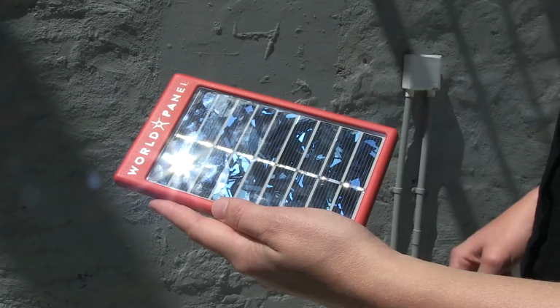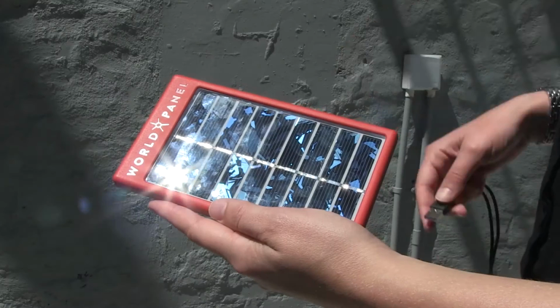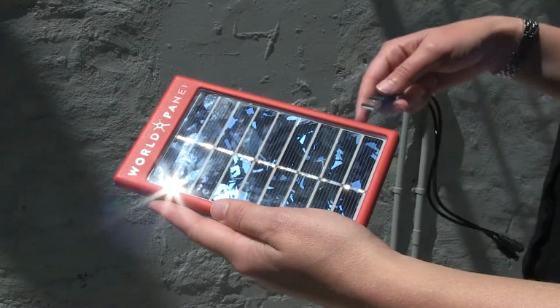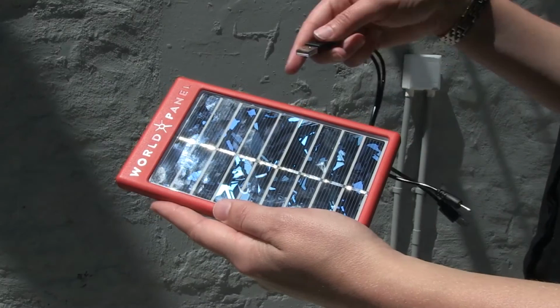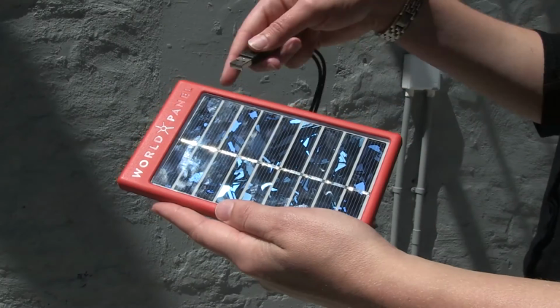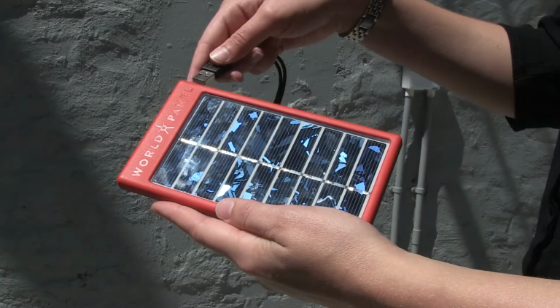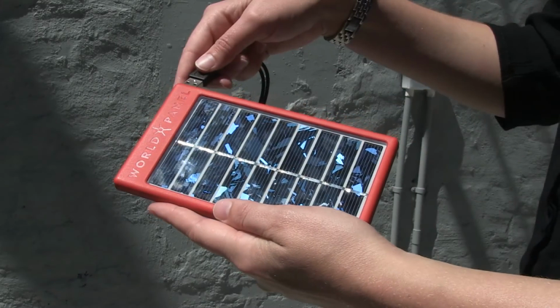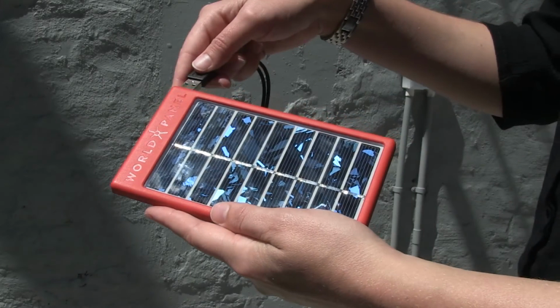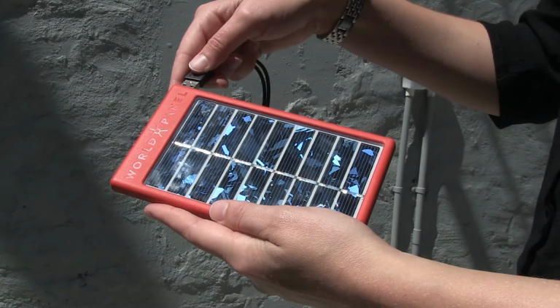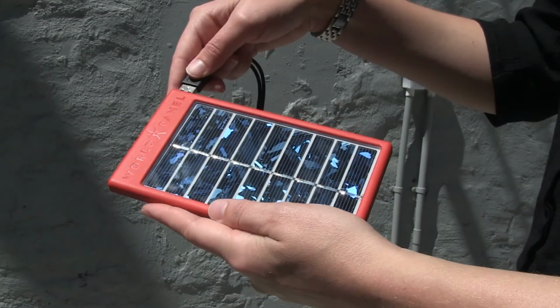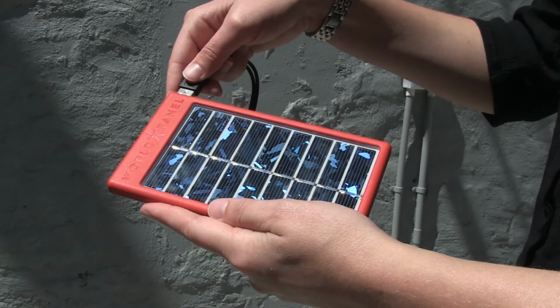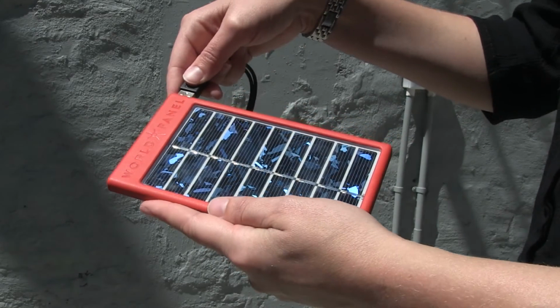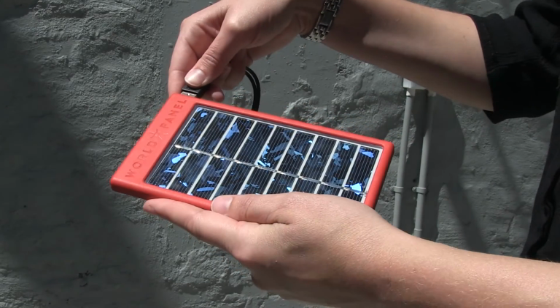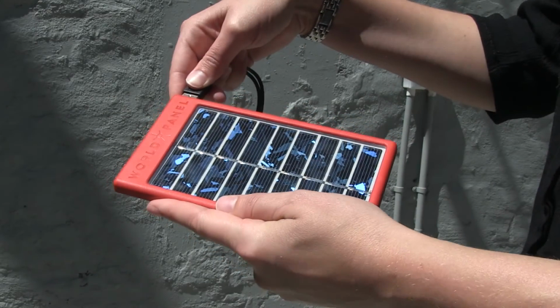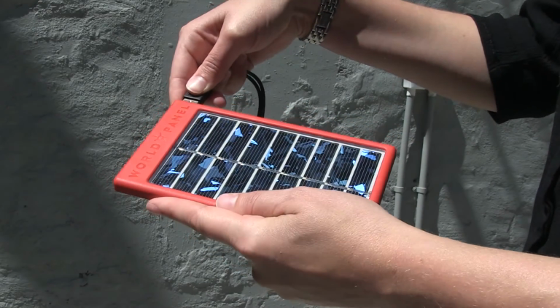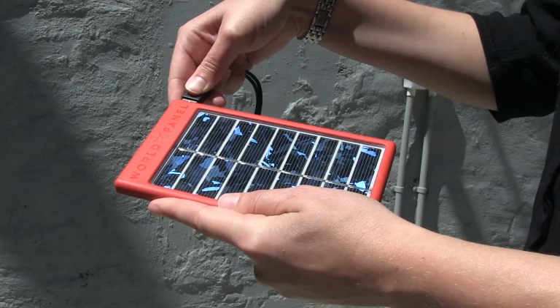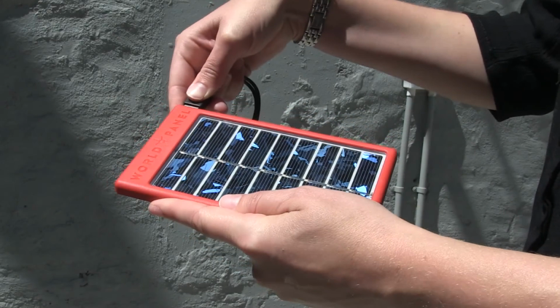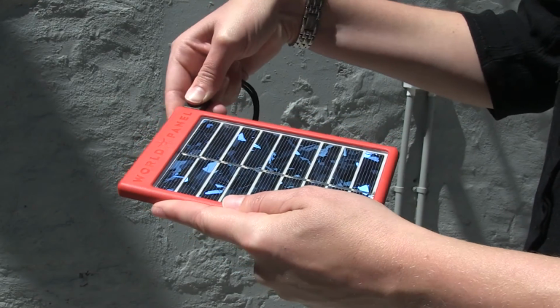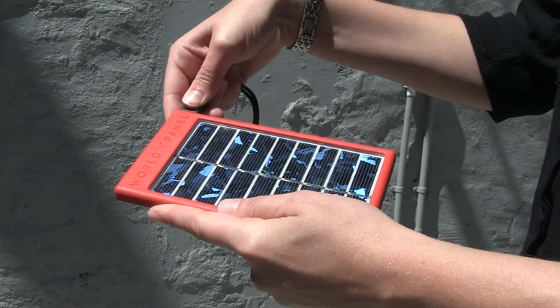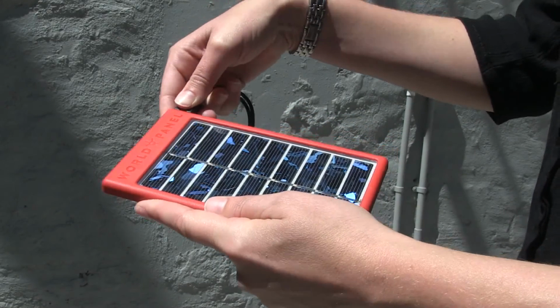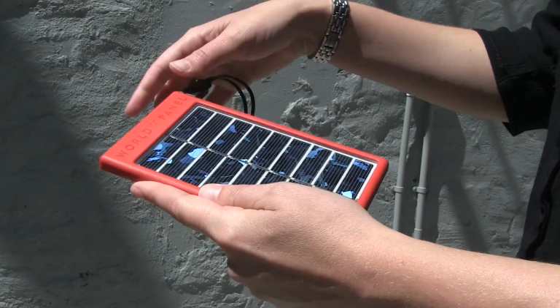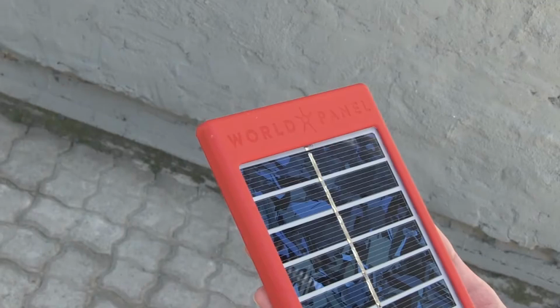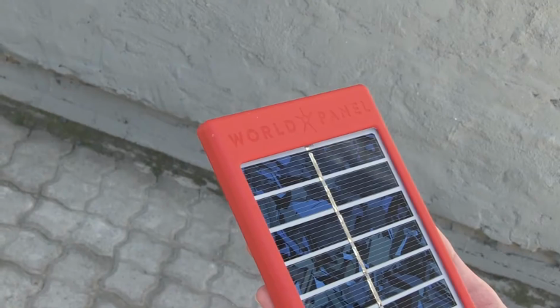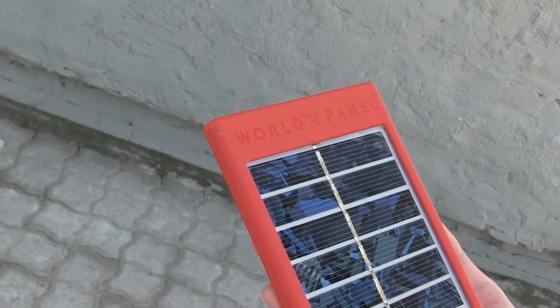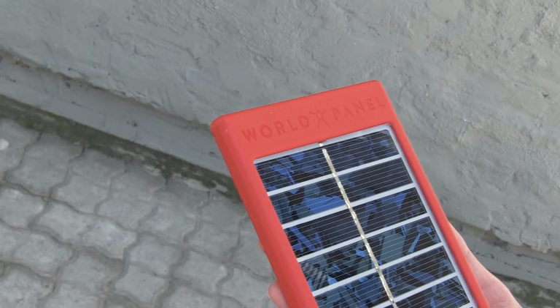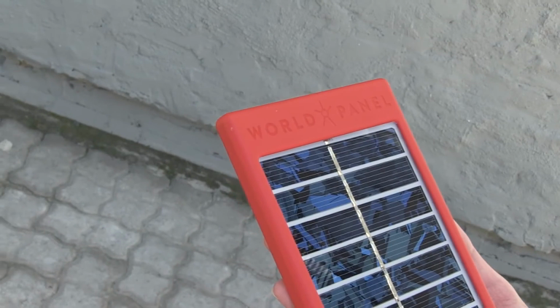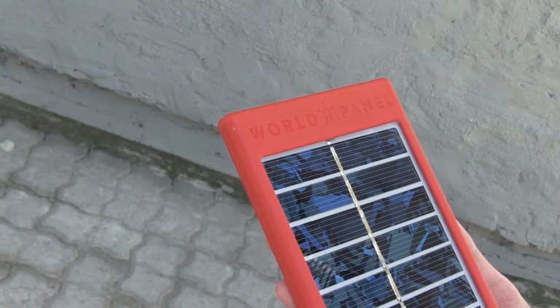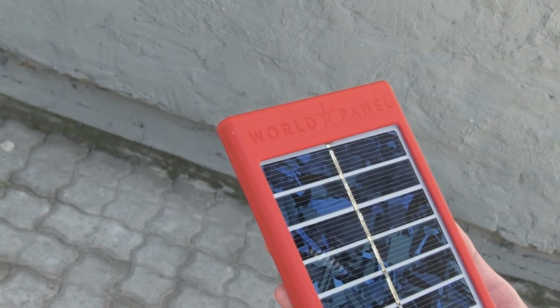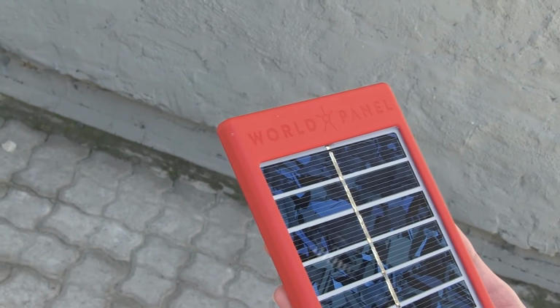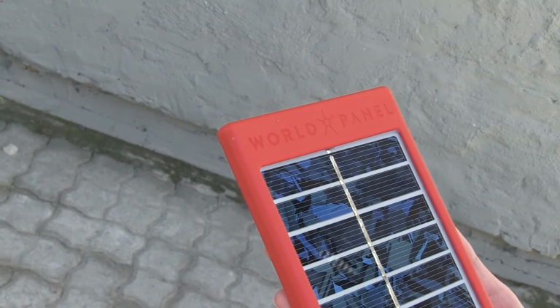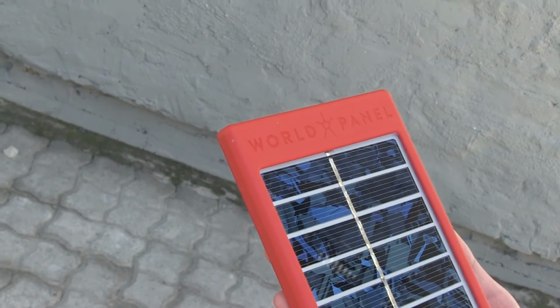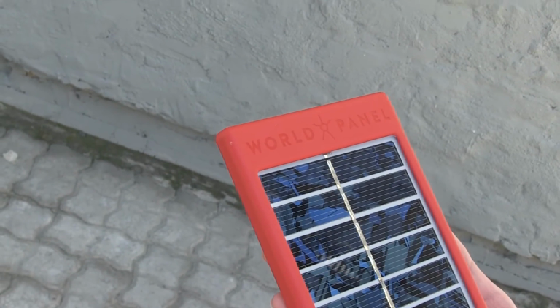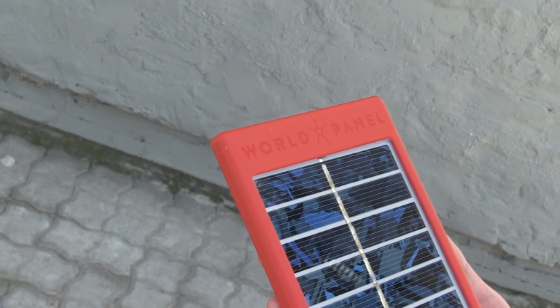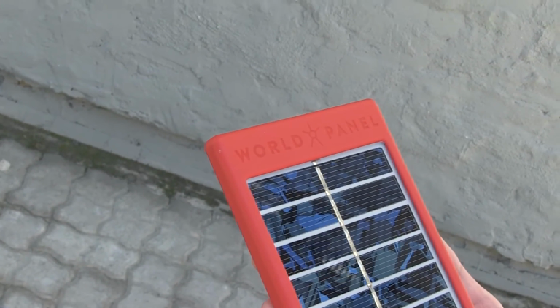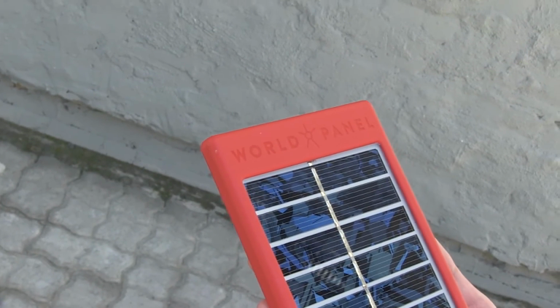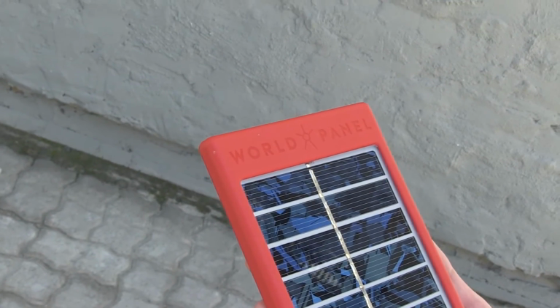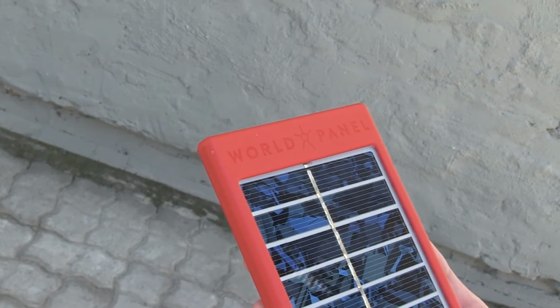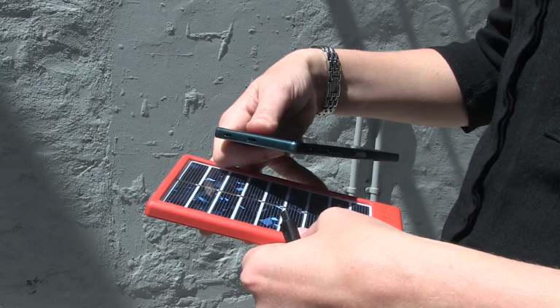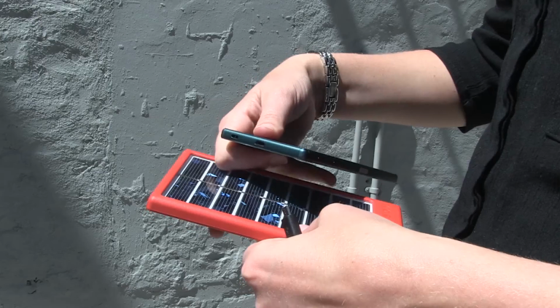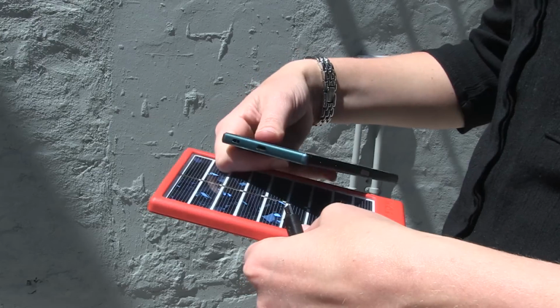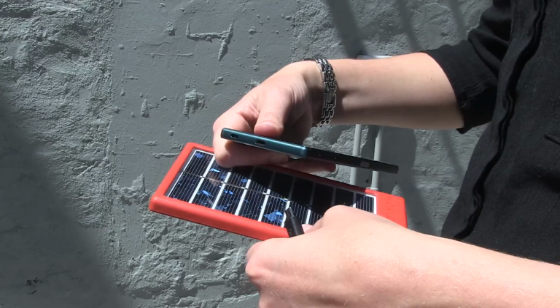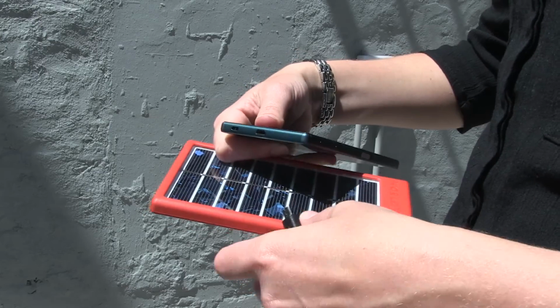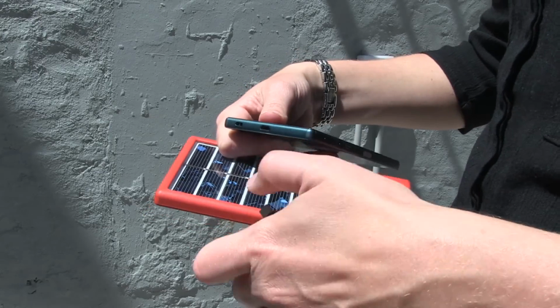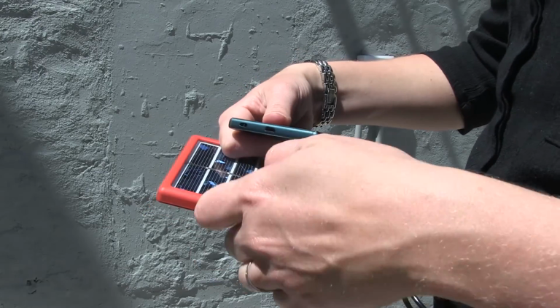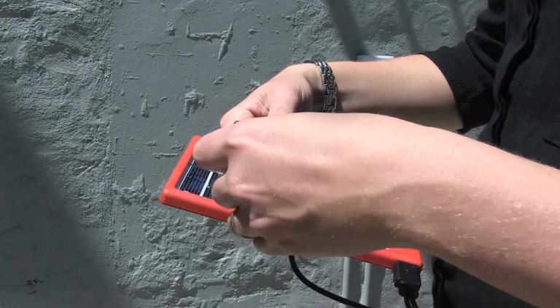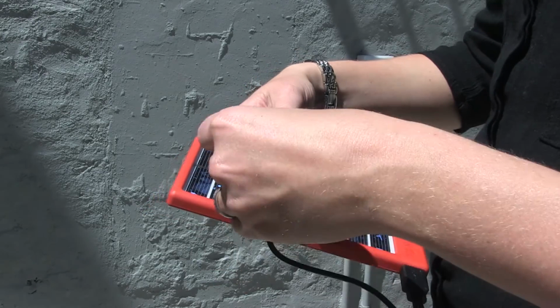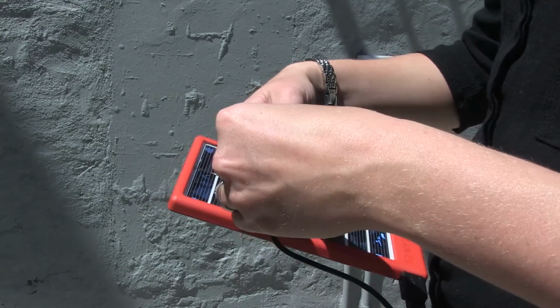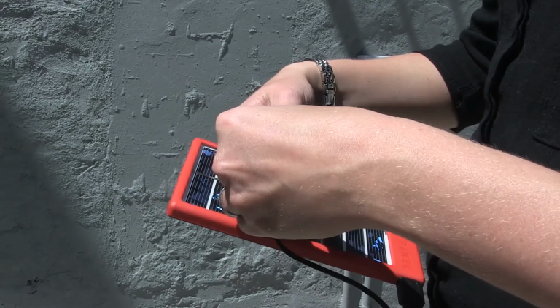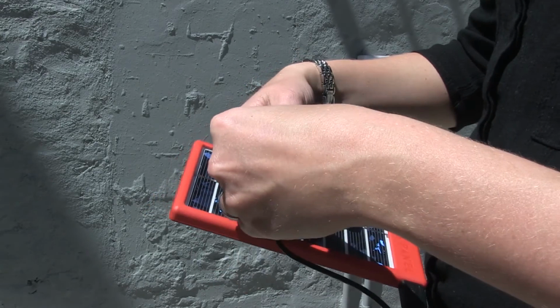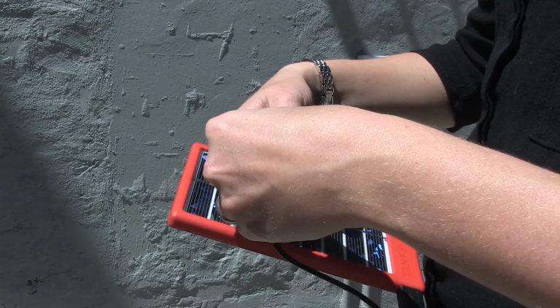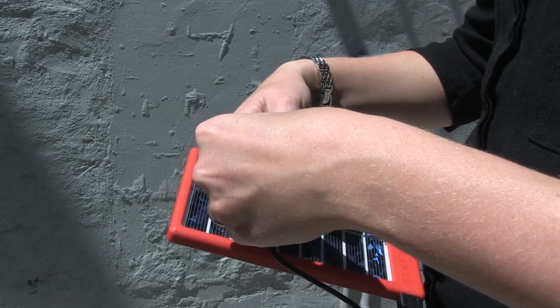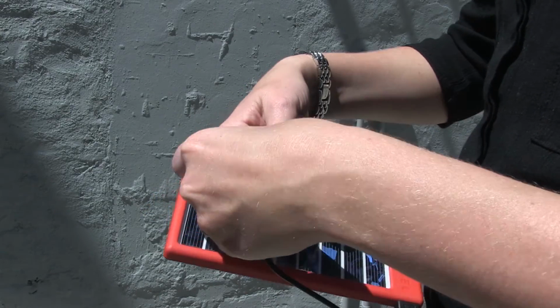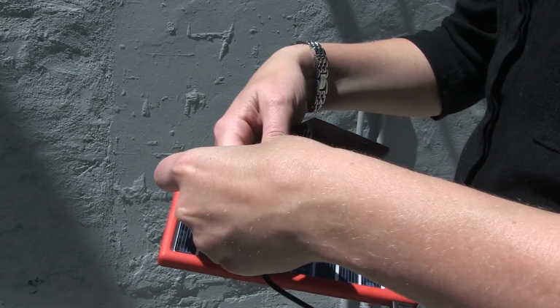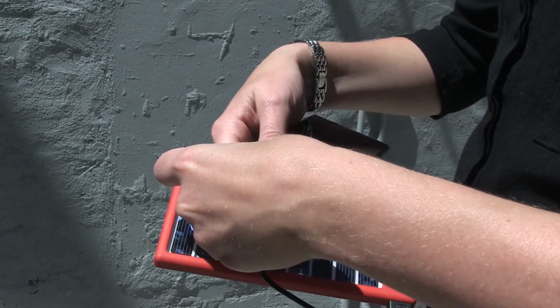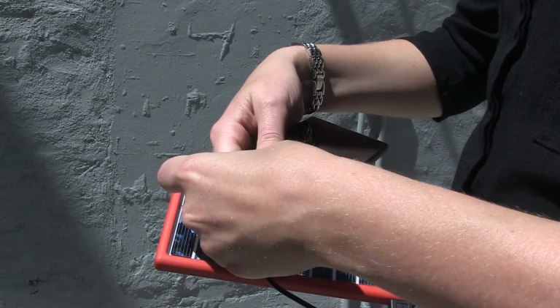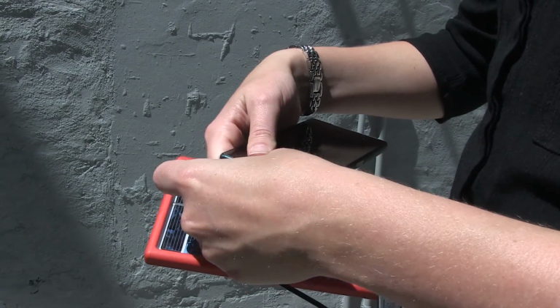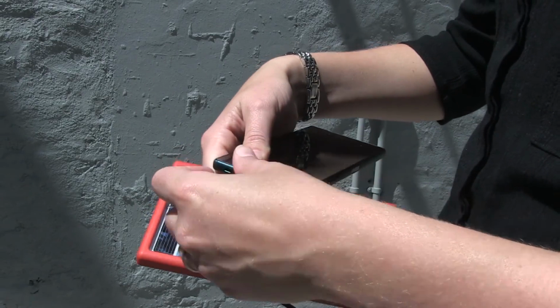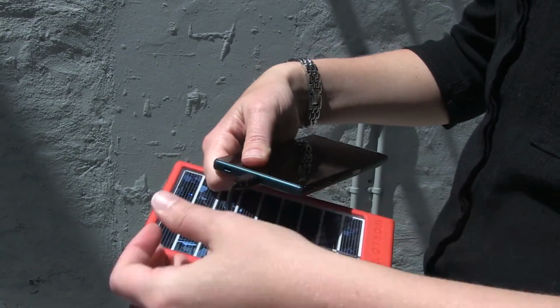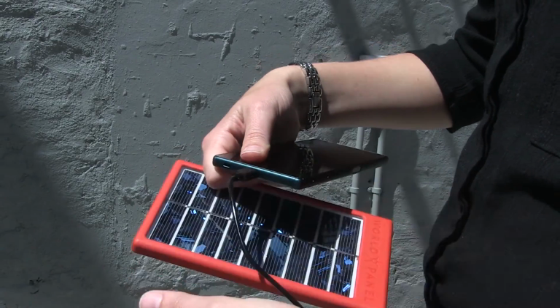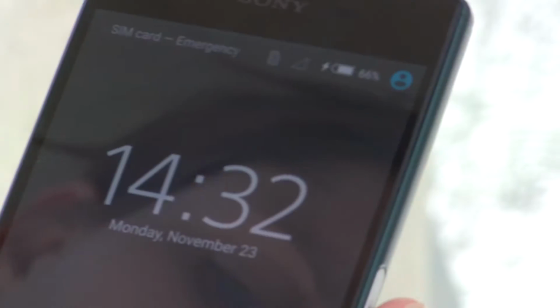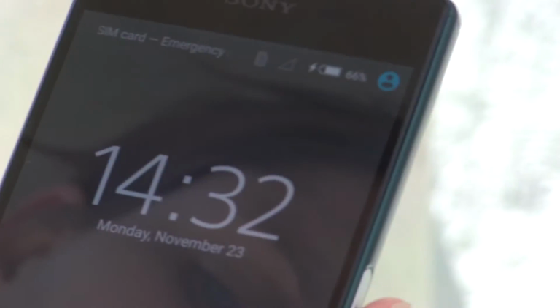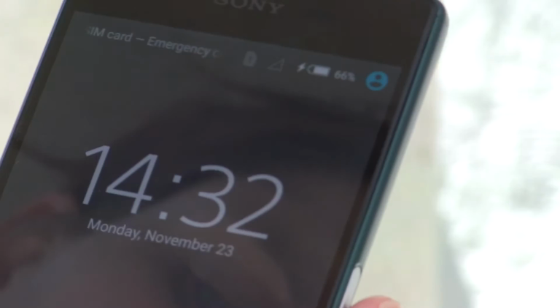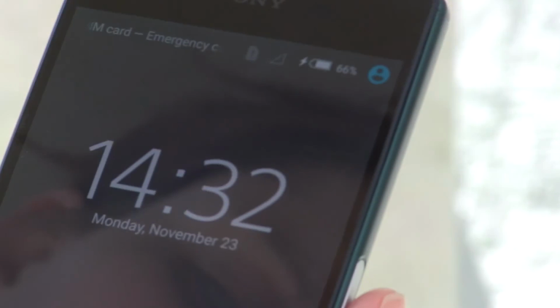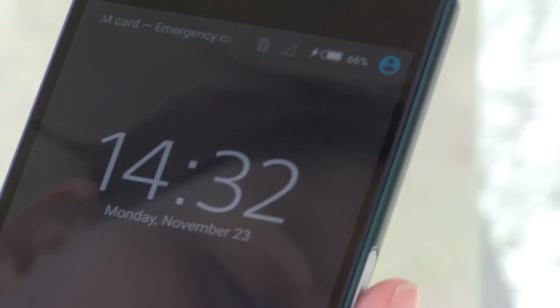Okay, so plug the USB cable into the panel, point the panel towards the Sun, and lastly we plug the USB cable into our phone. Done.